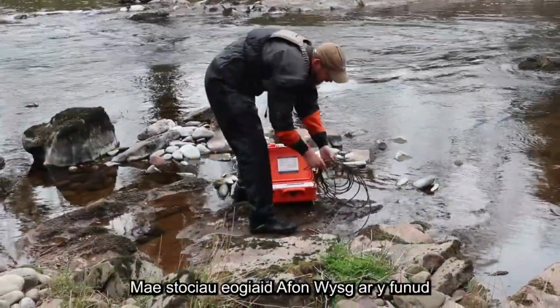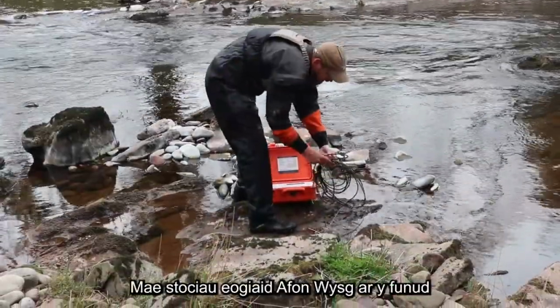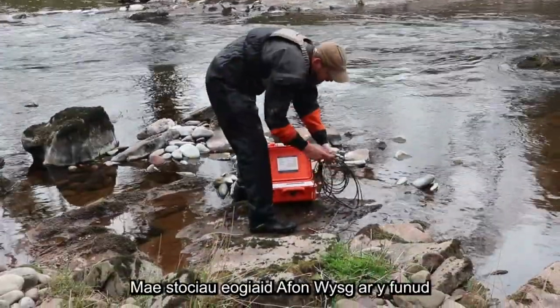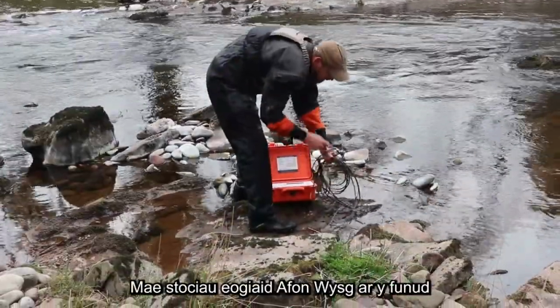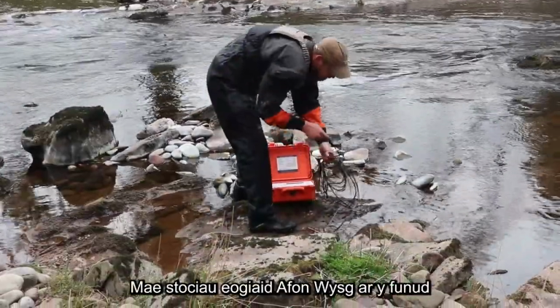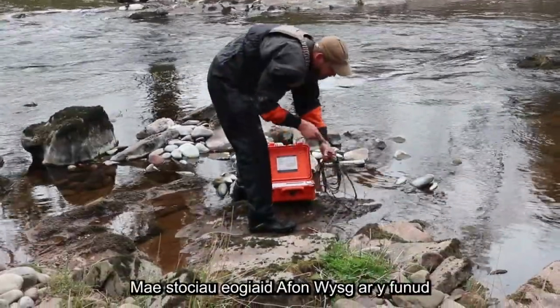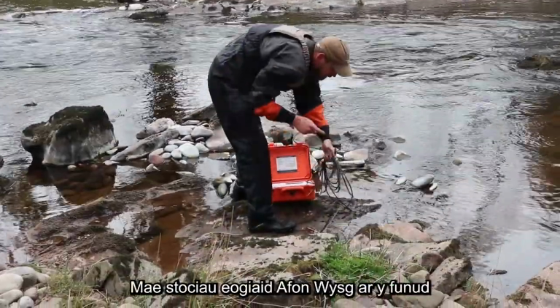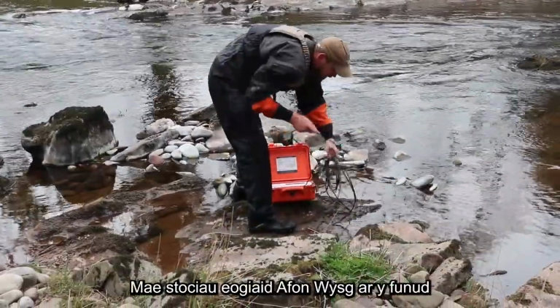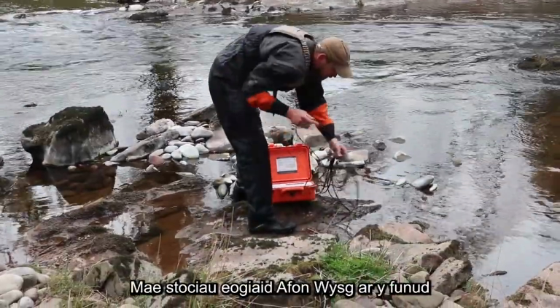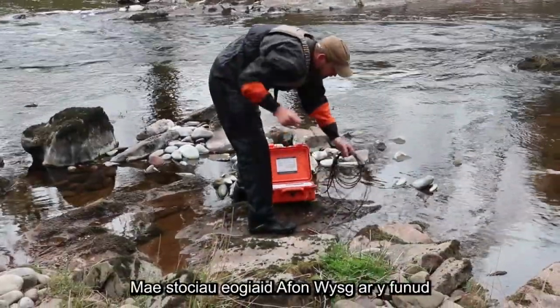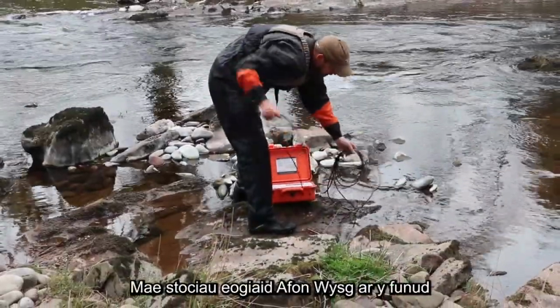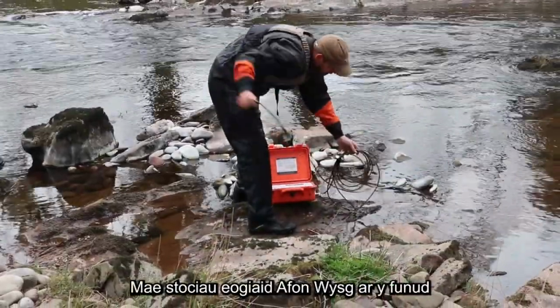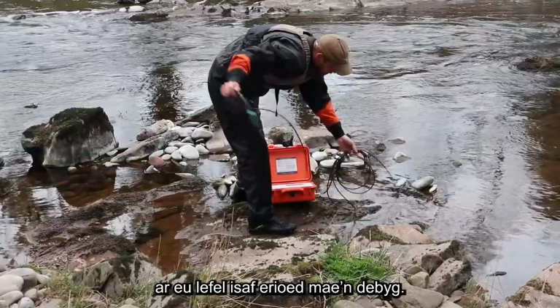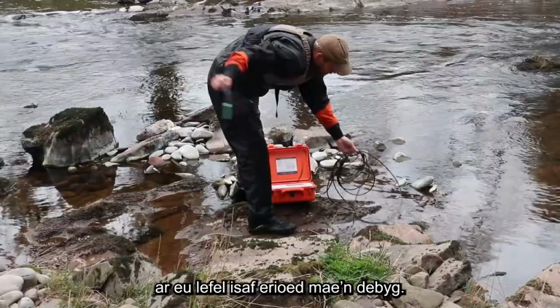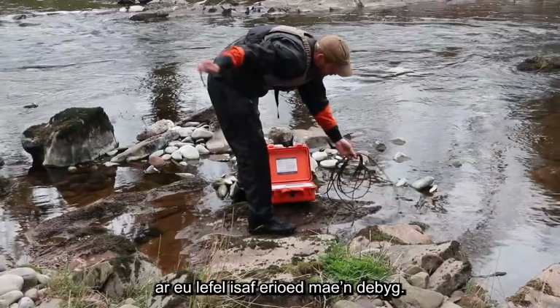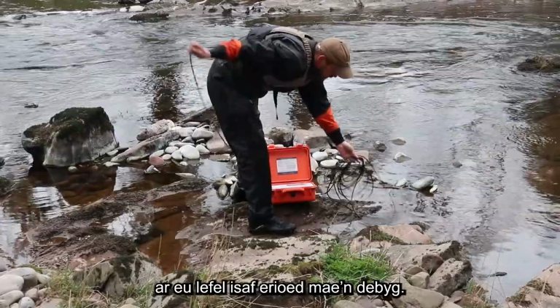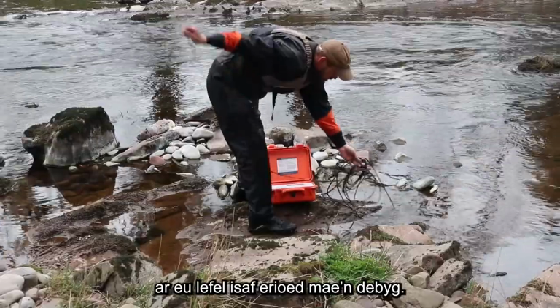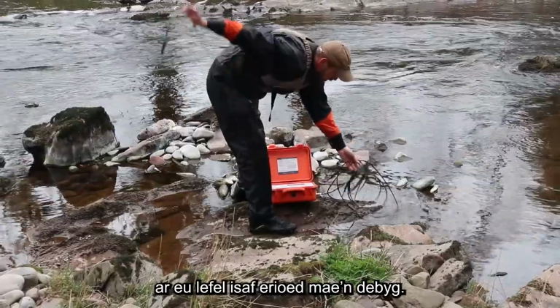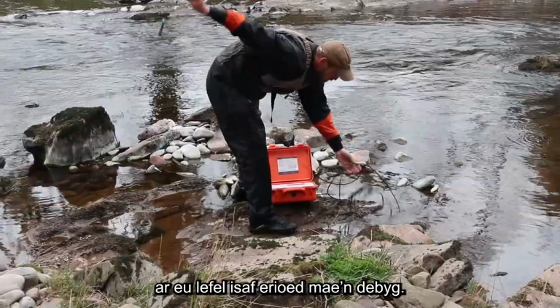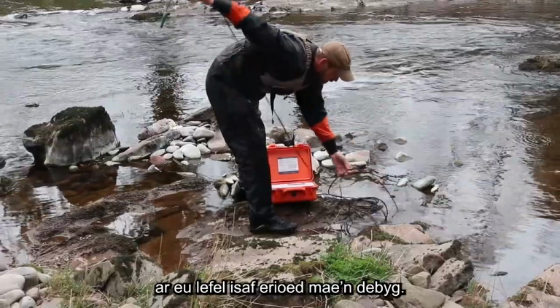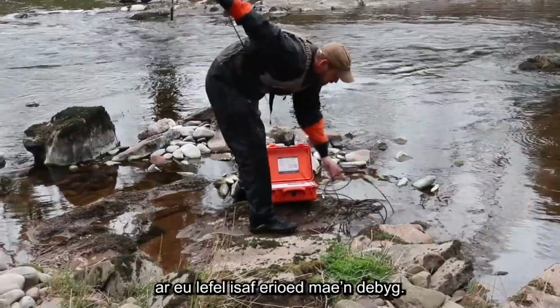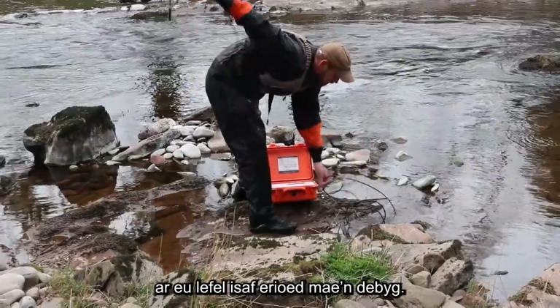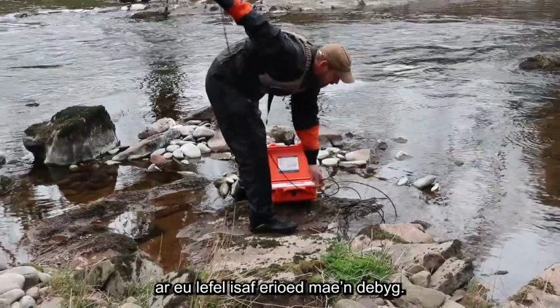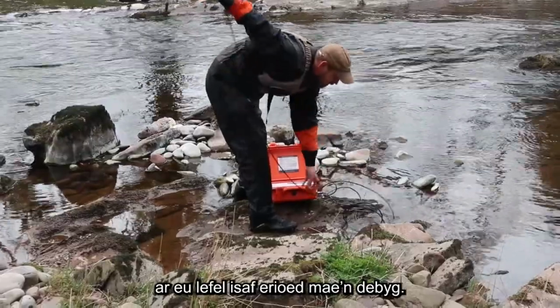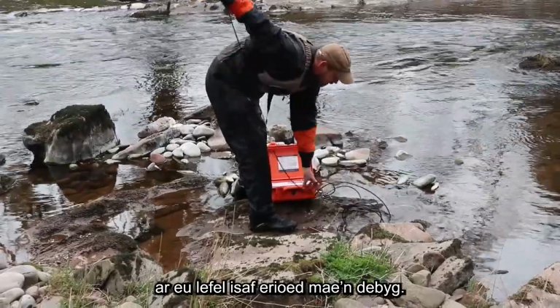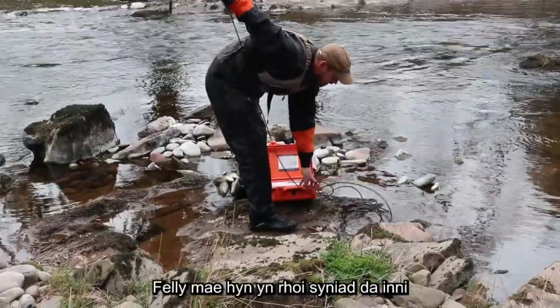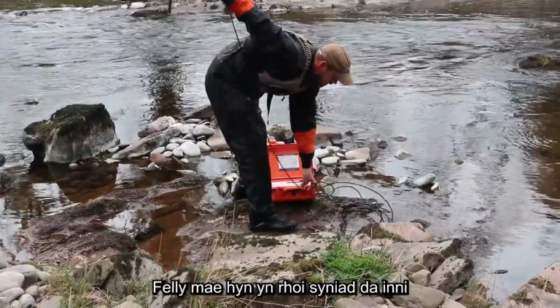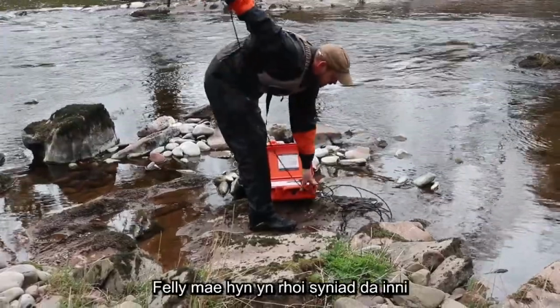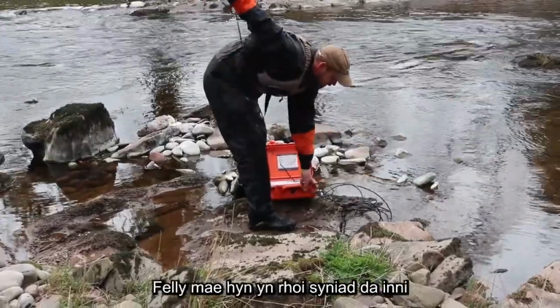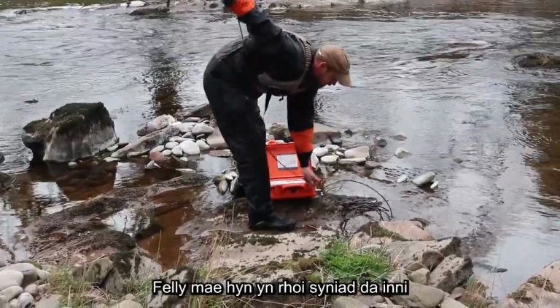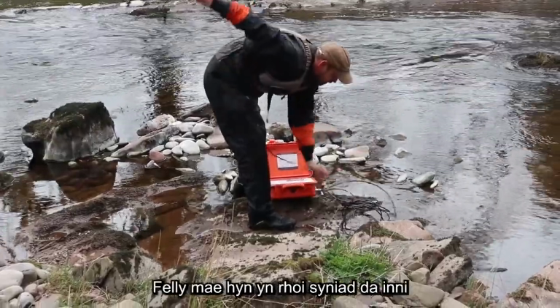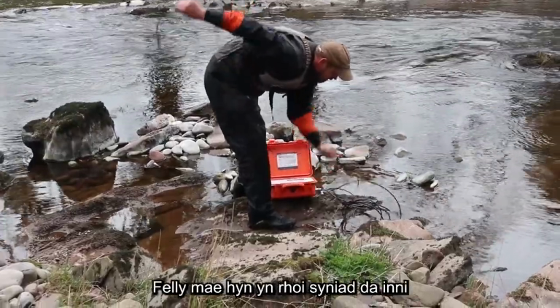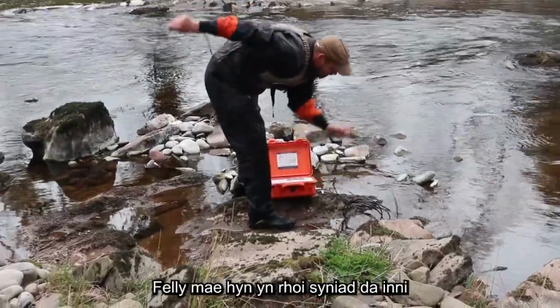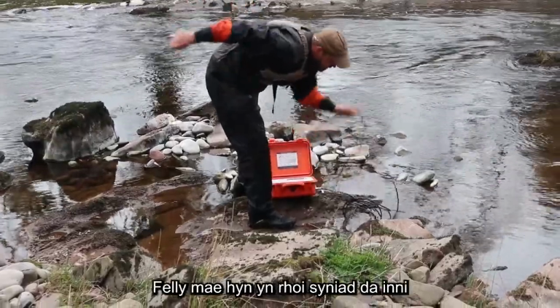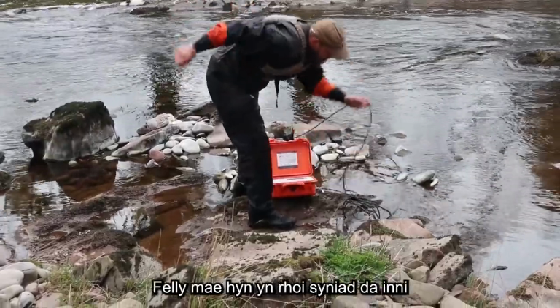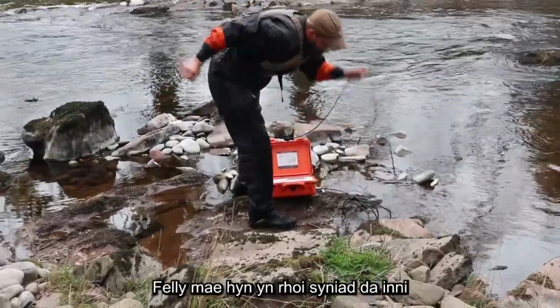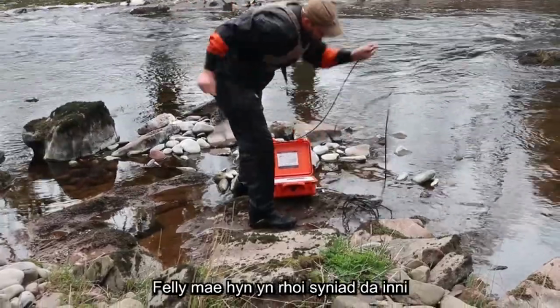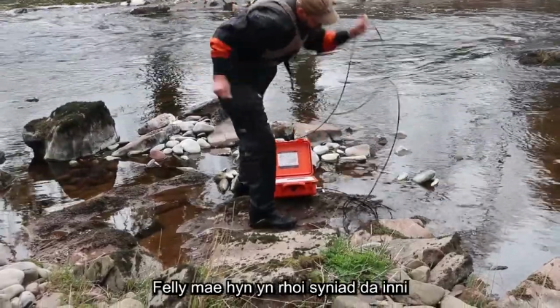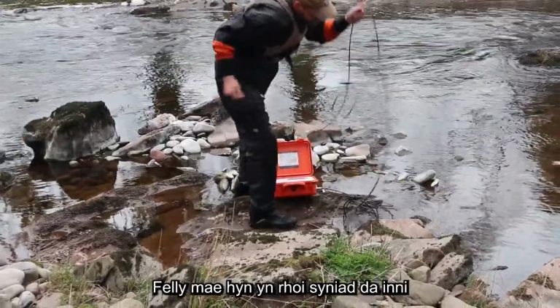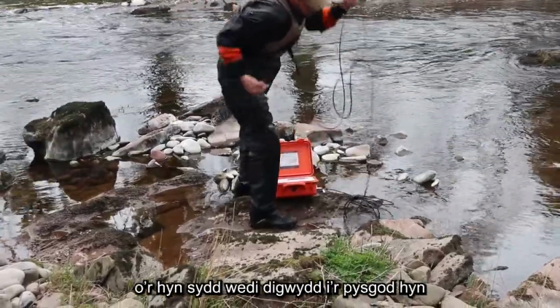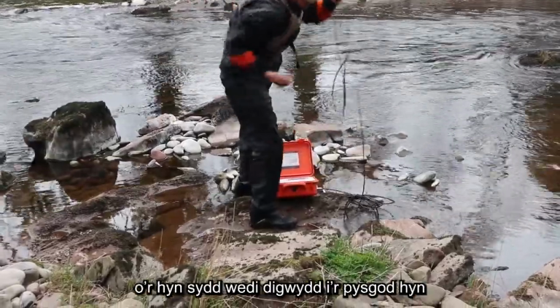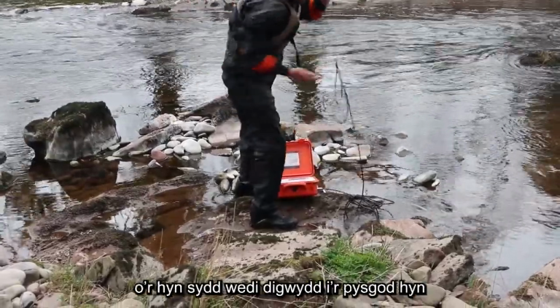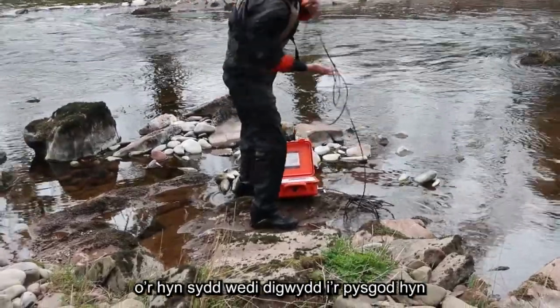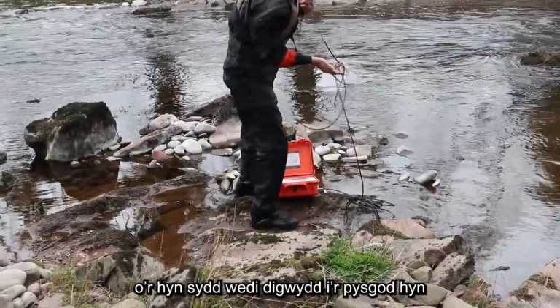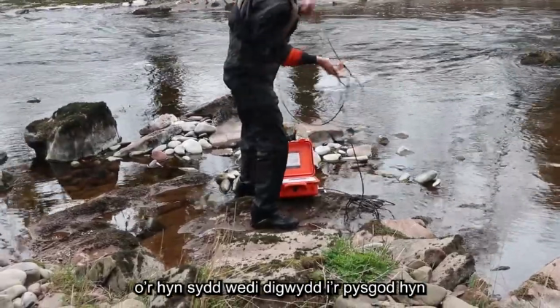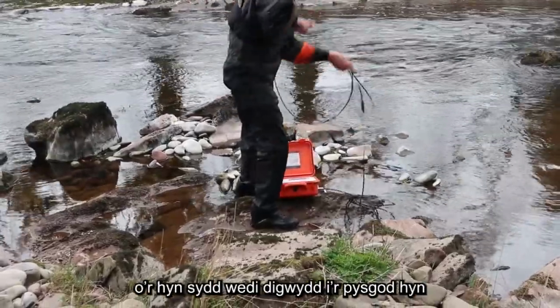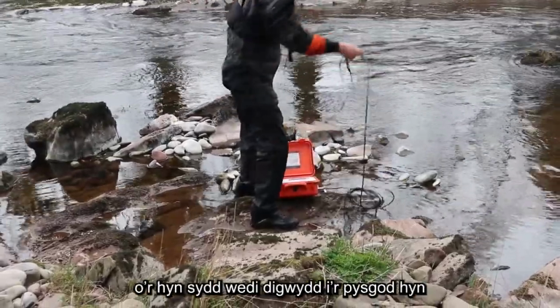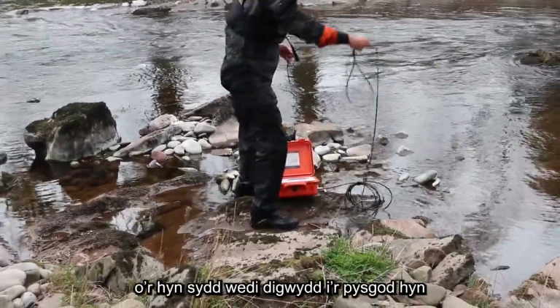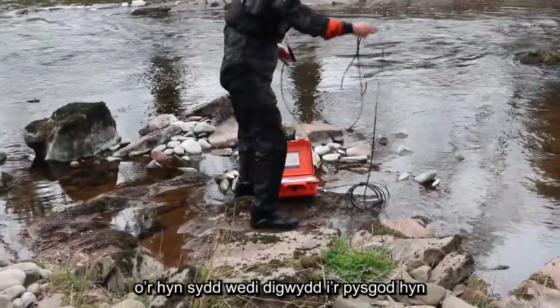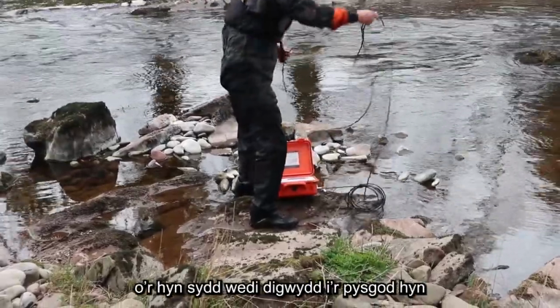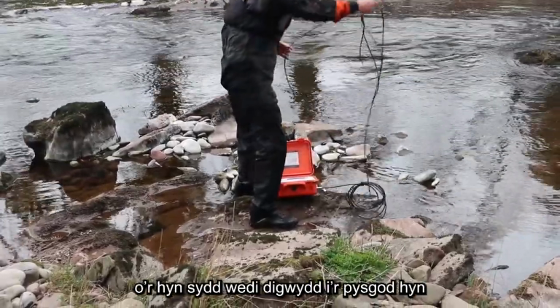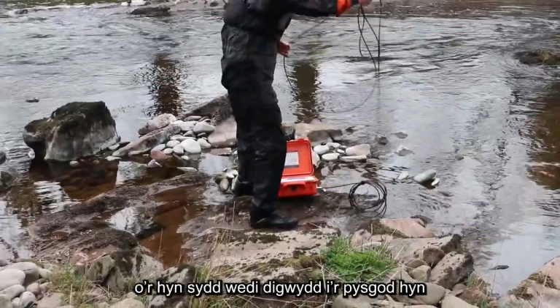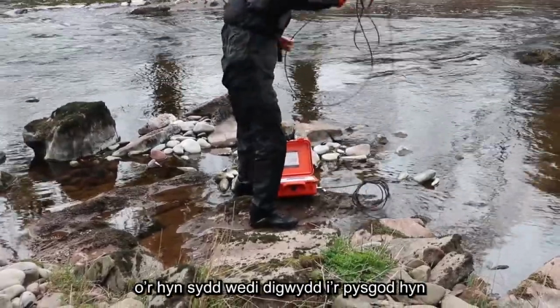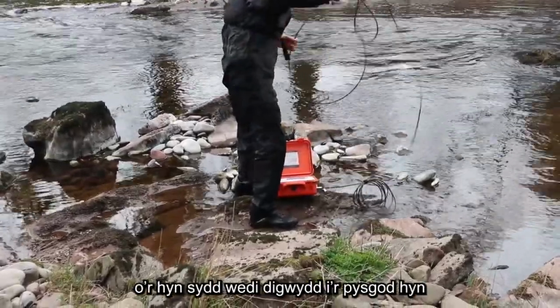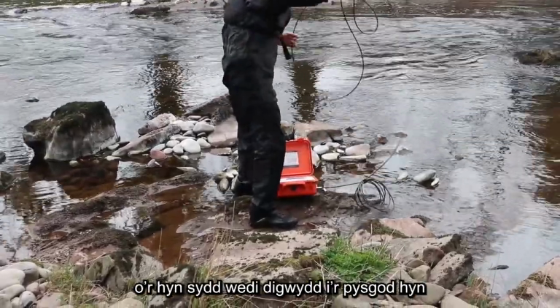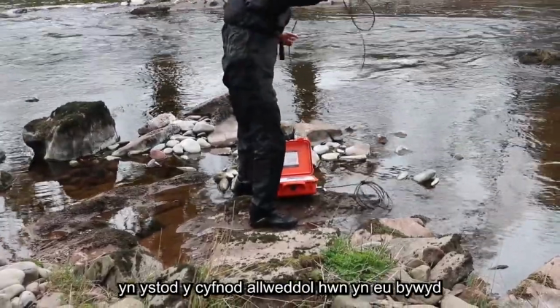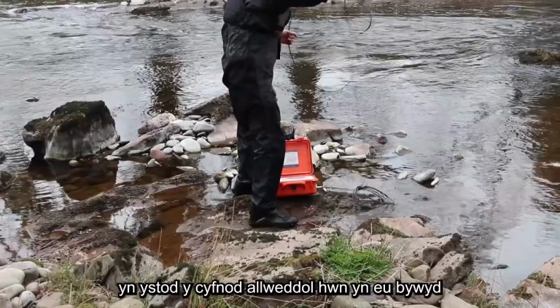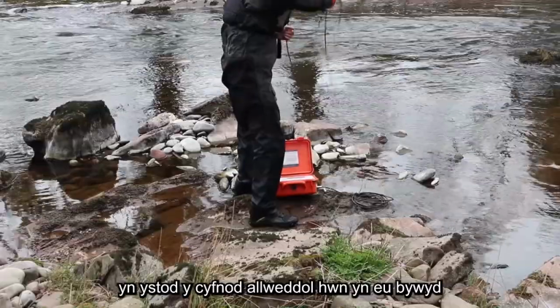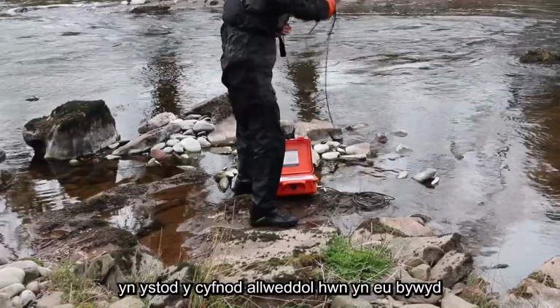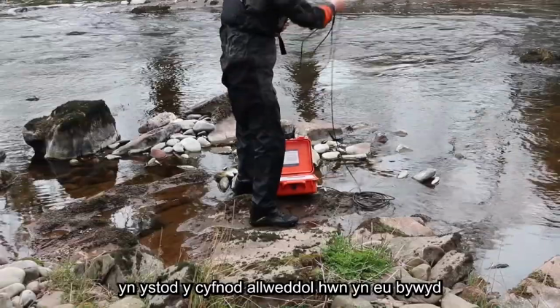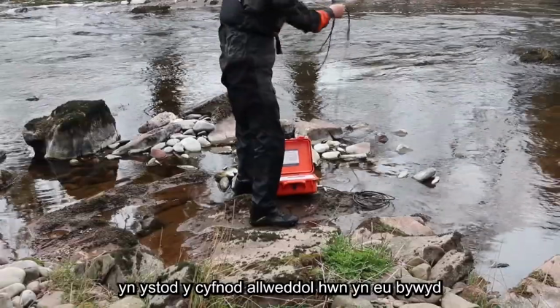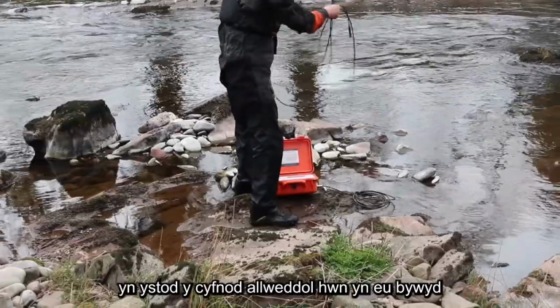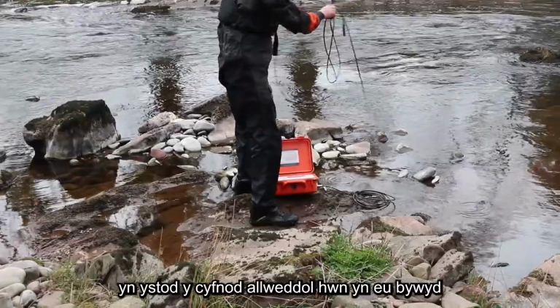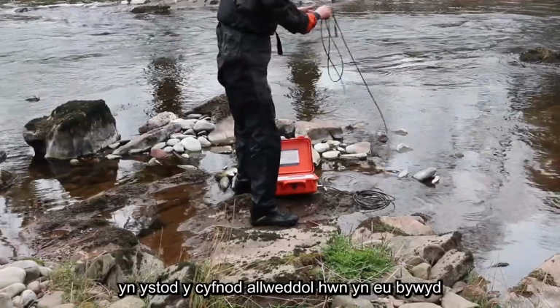The salmon smolts are probably at an all-time low, so this will really give us a good idea of what's happened to these fish in this critical life stage.